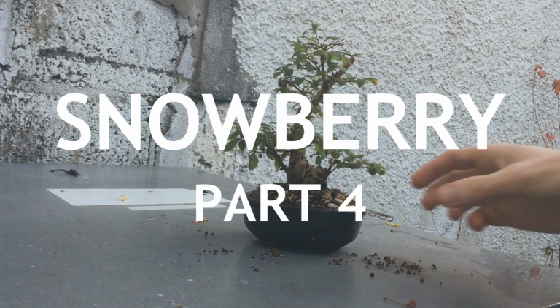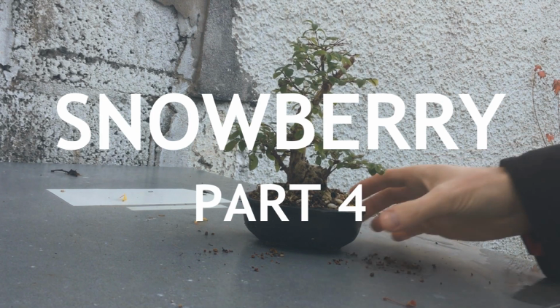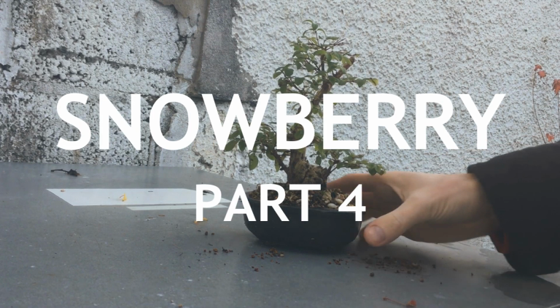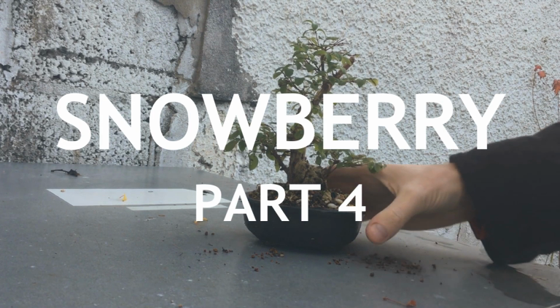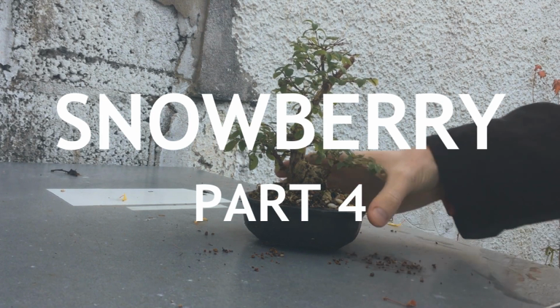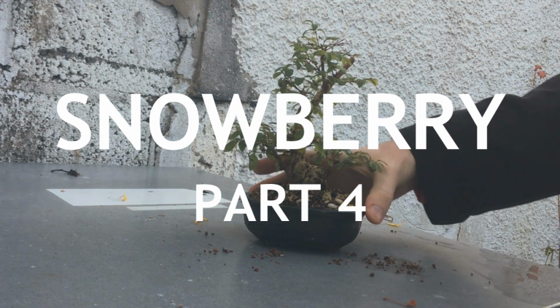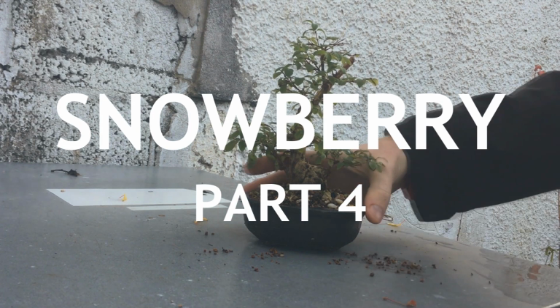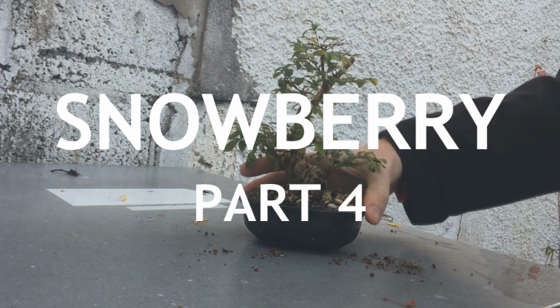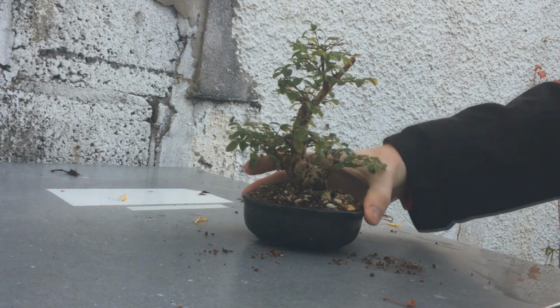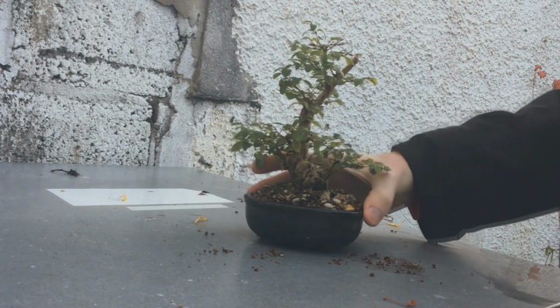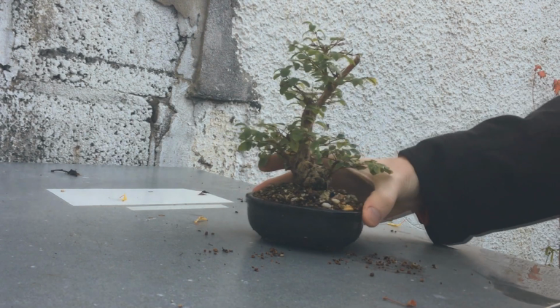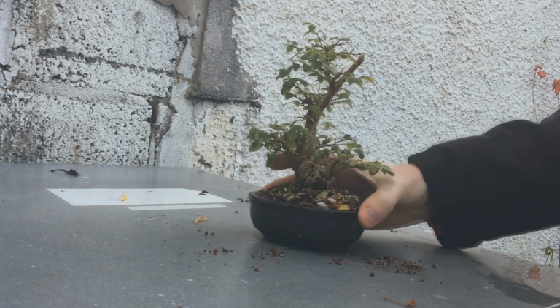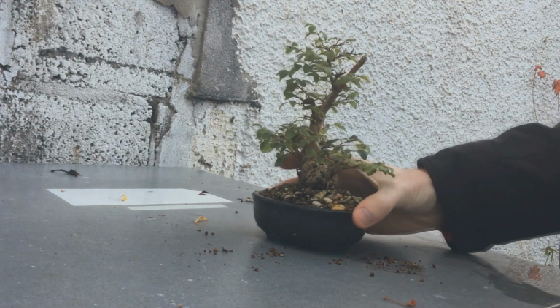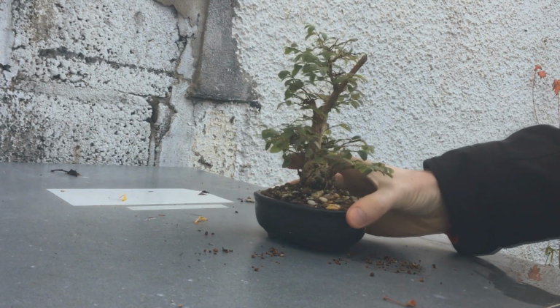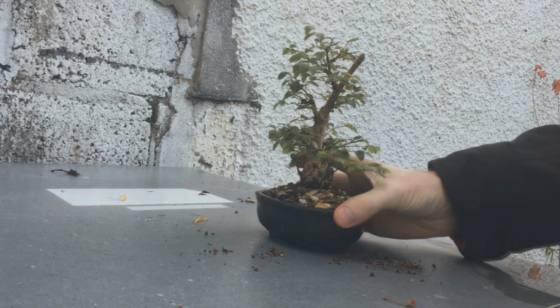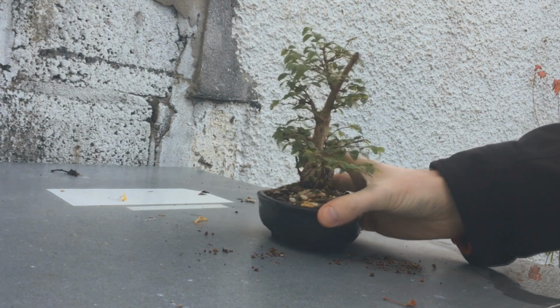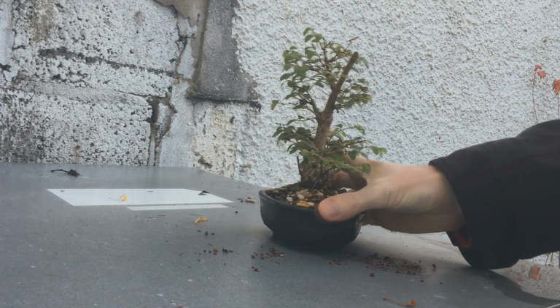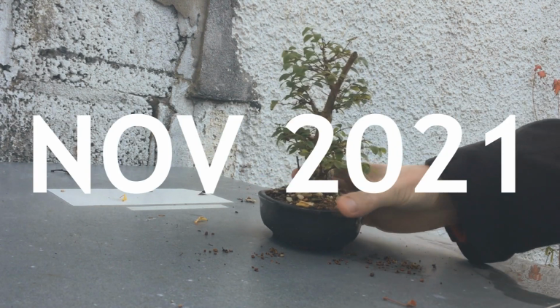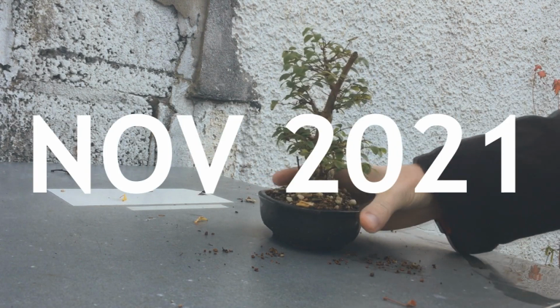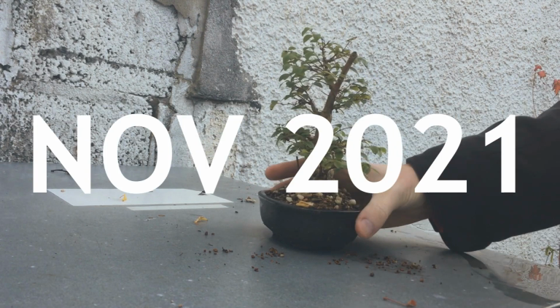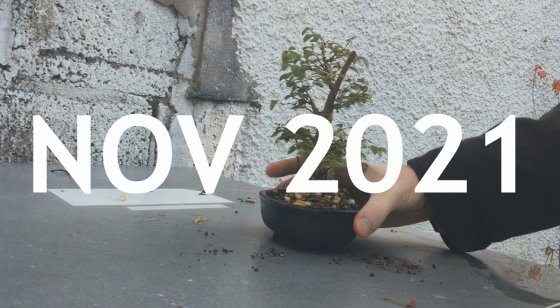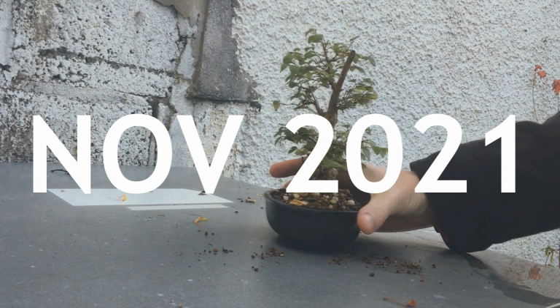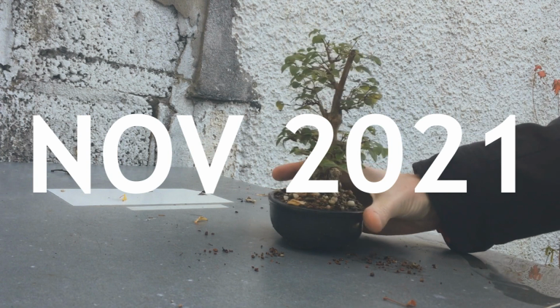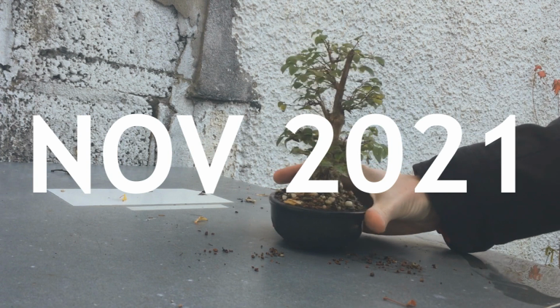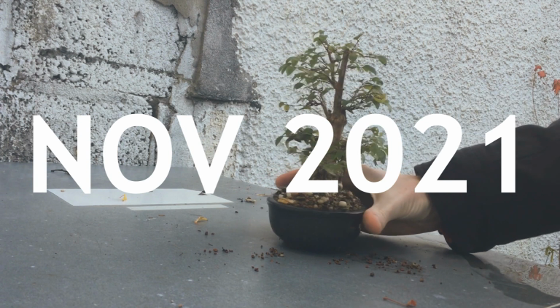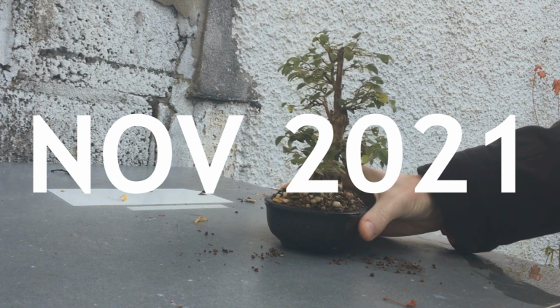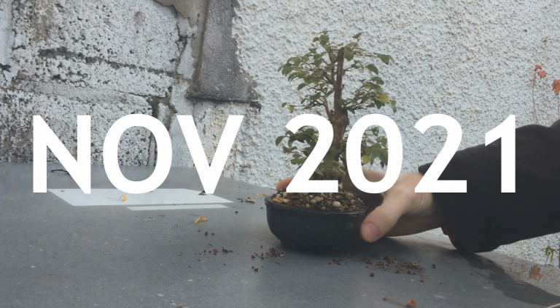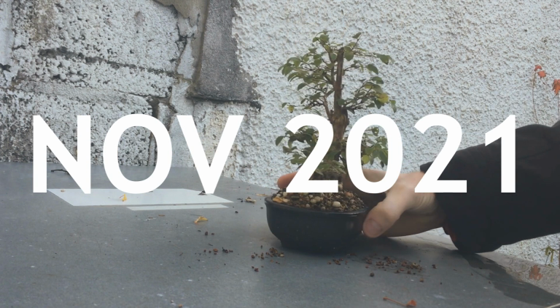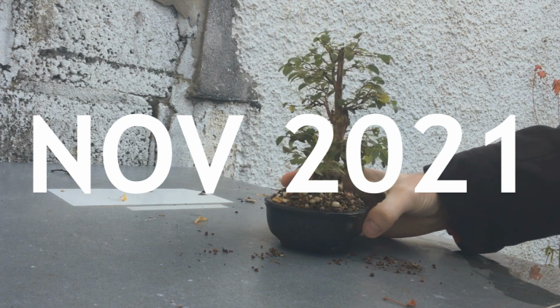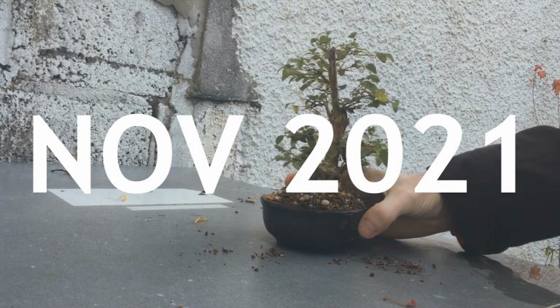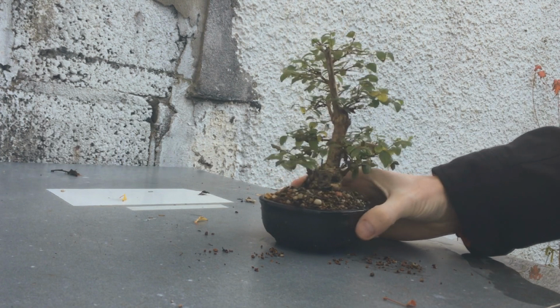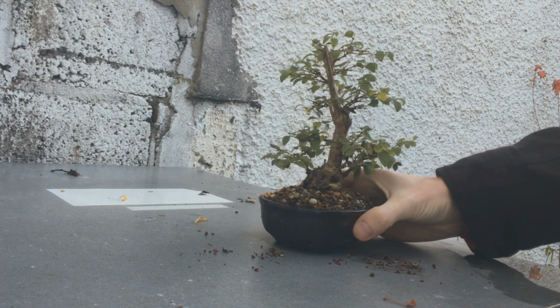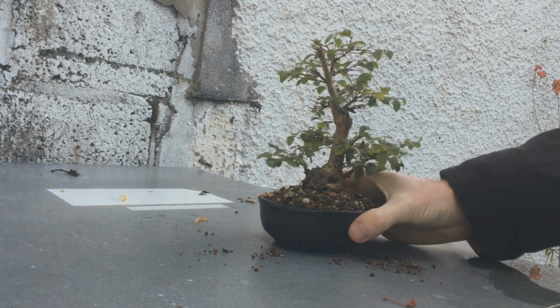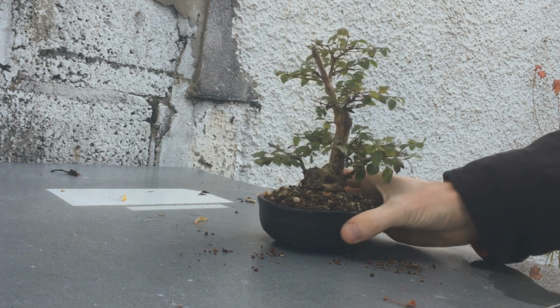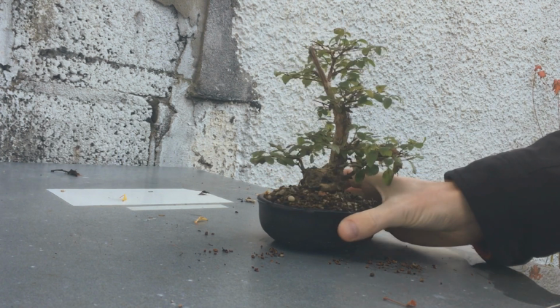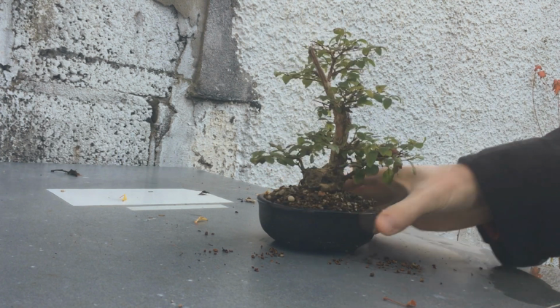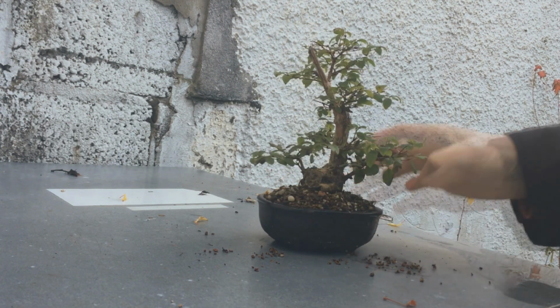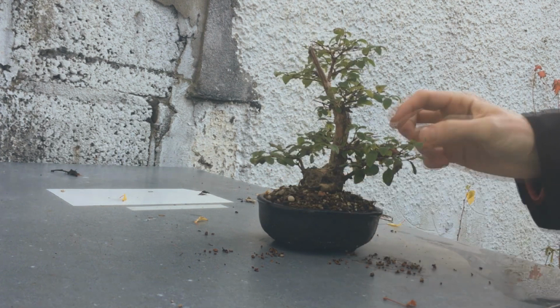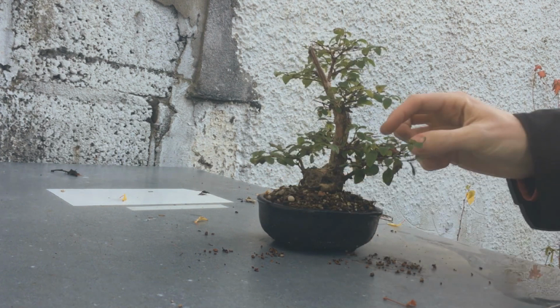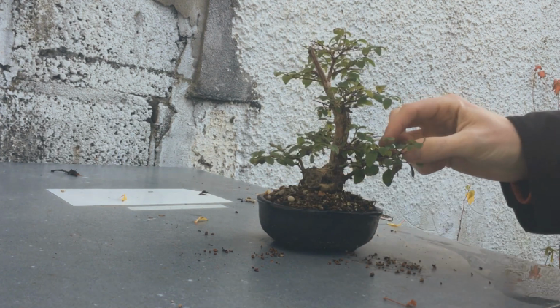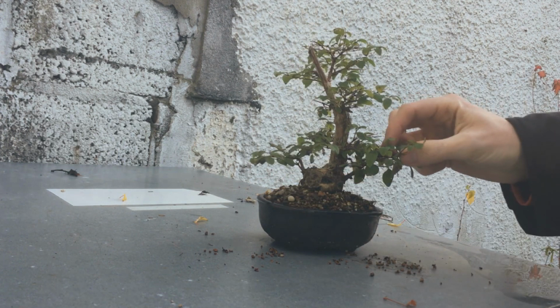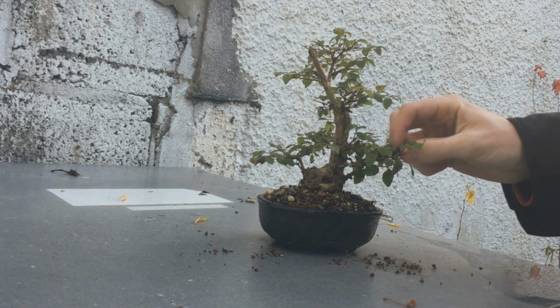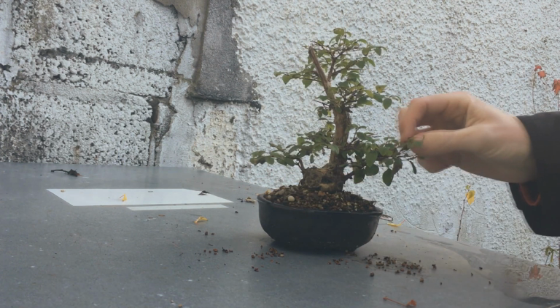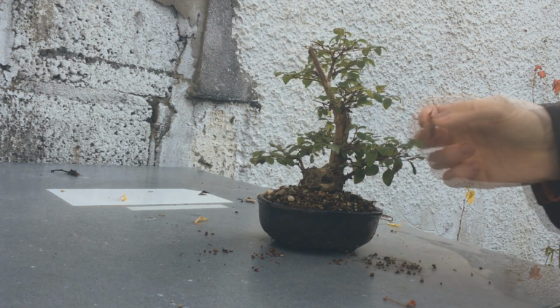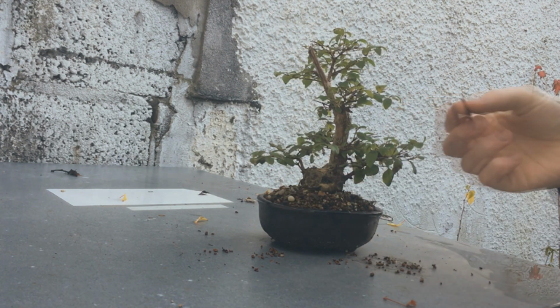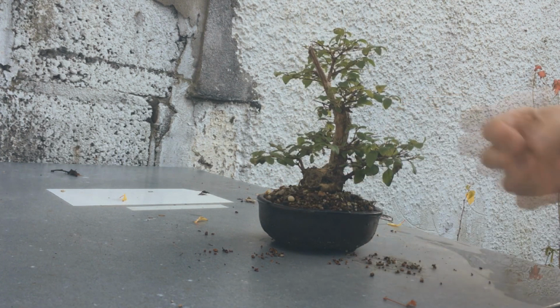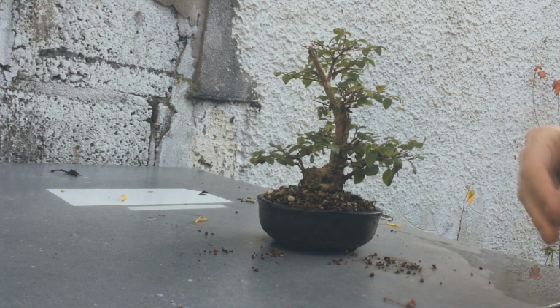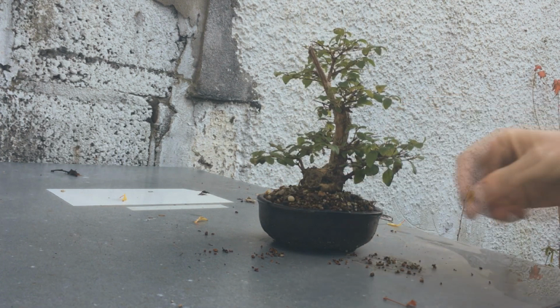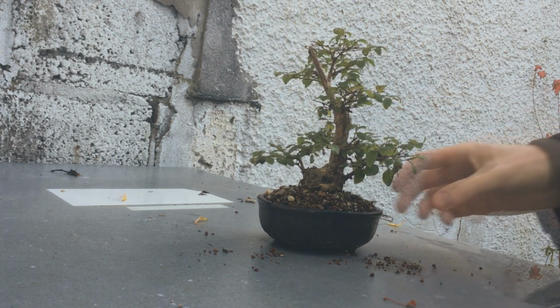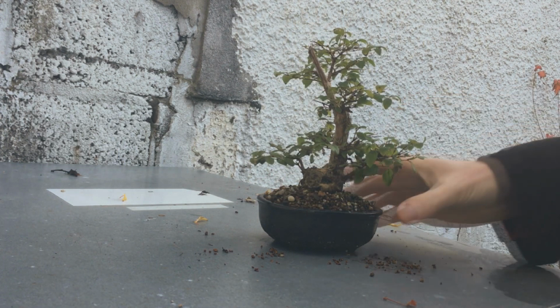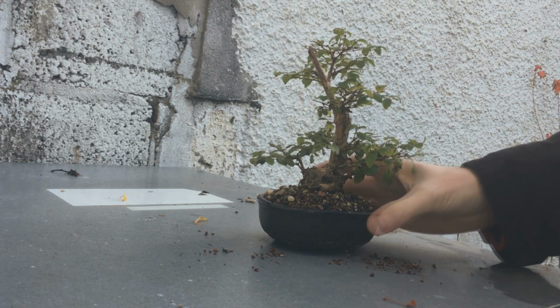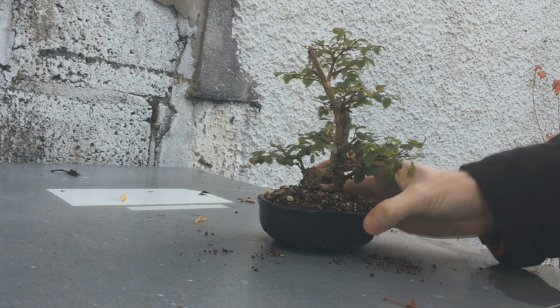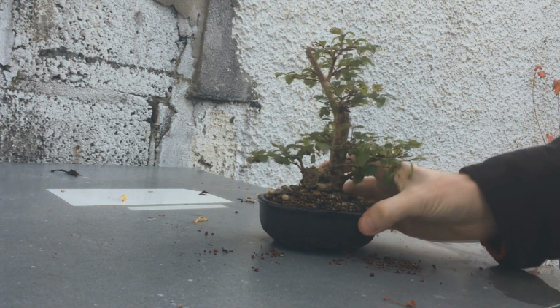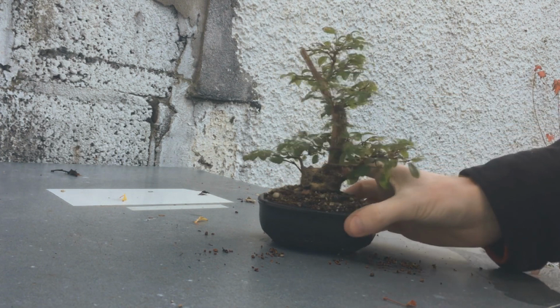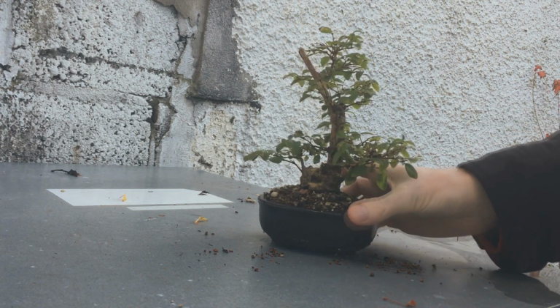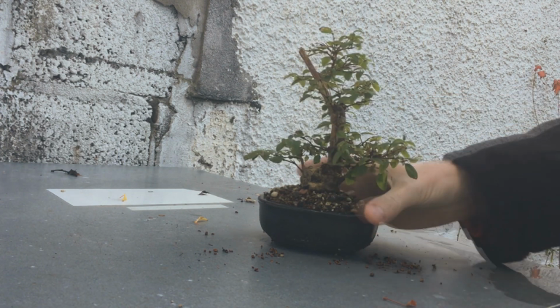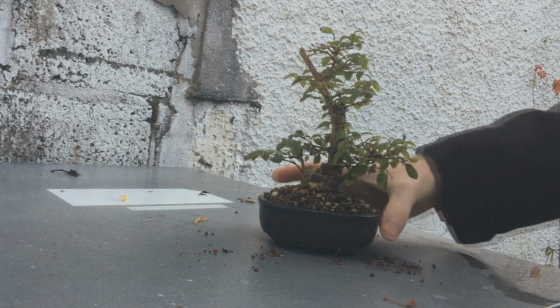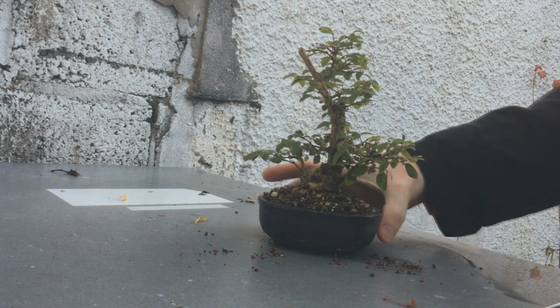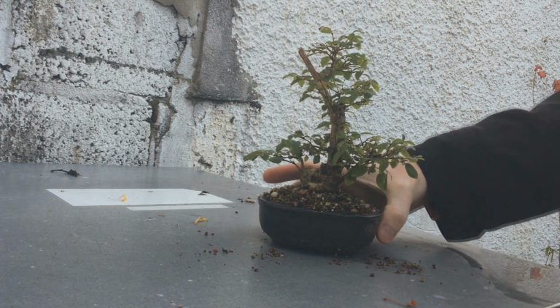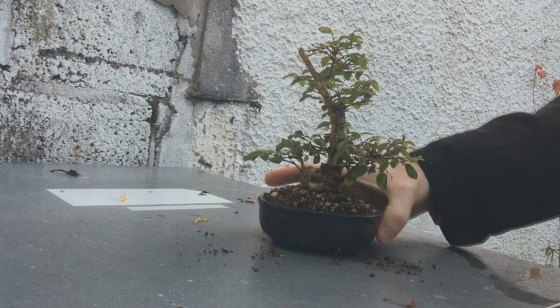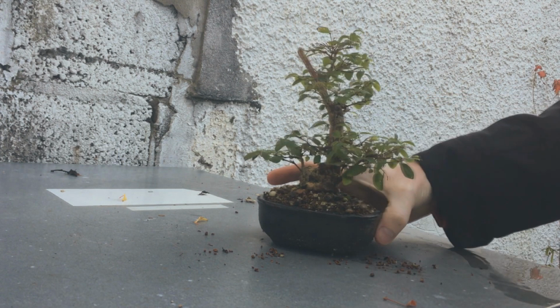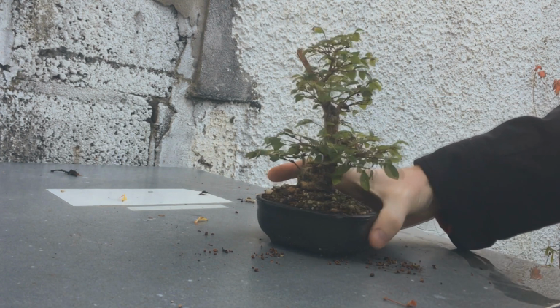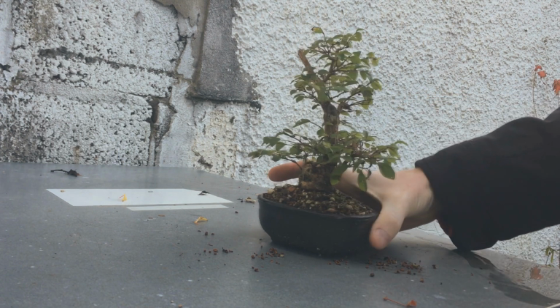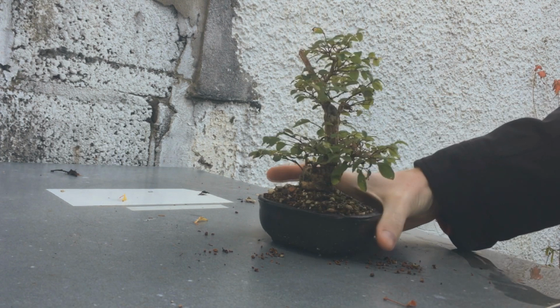Here's a look at my Snowberry and you can see here last November it's holding on to a lot of the leaves. It's looking alright and developing quite nicely.